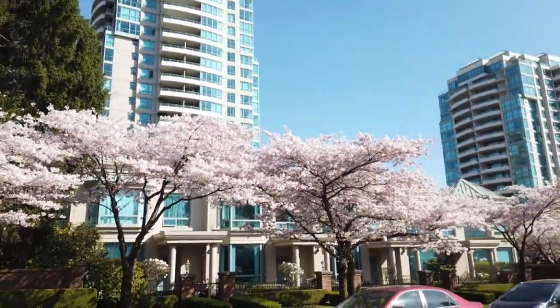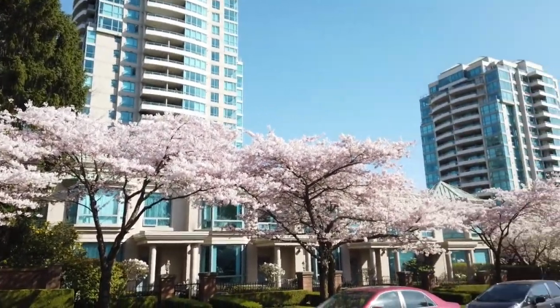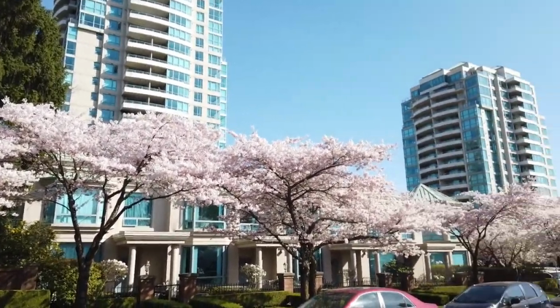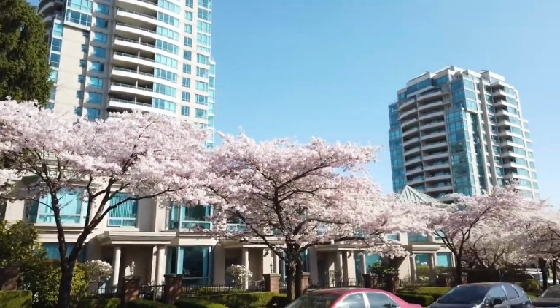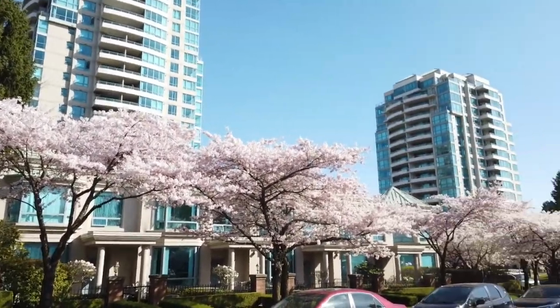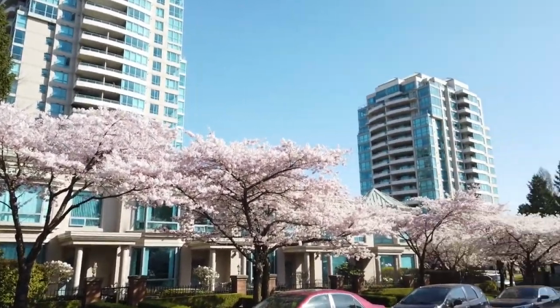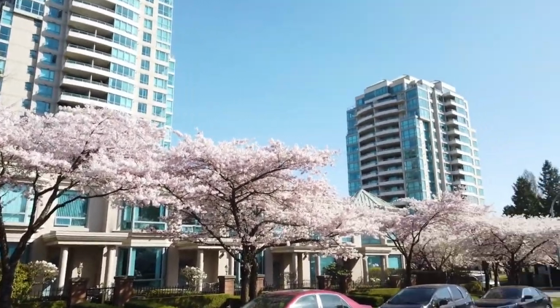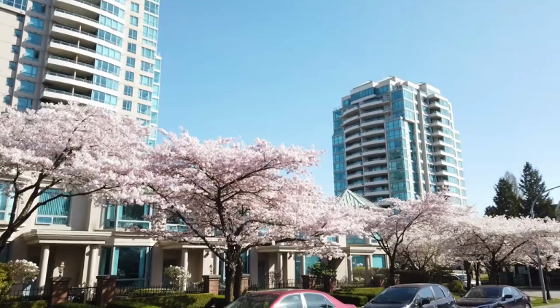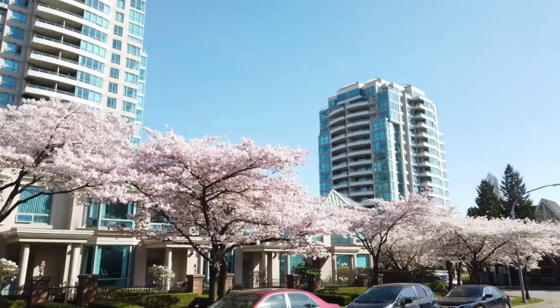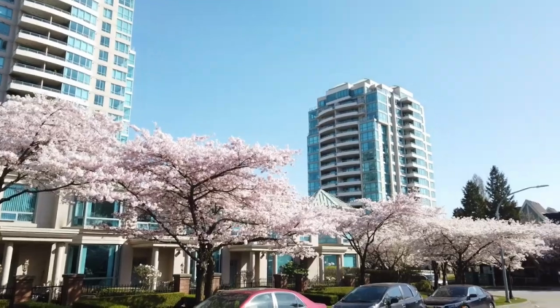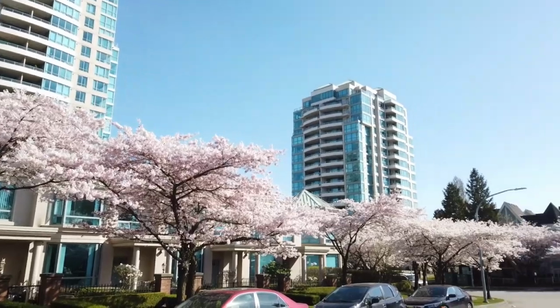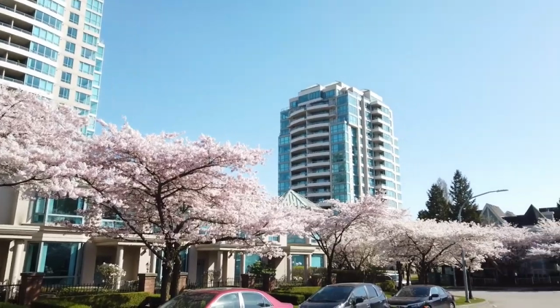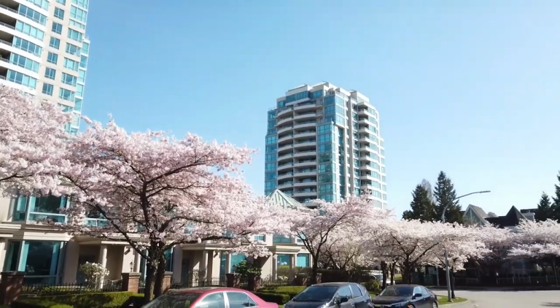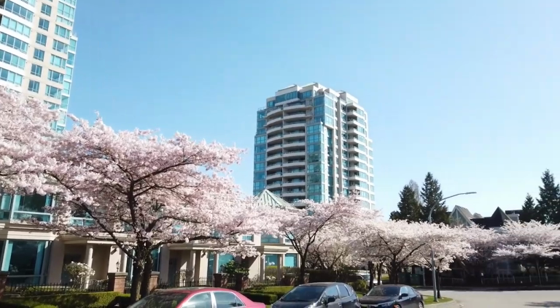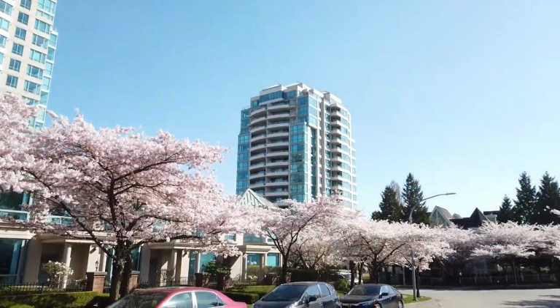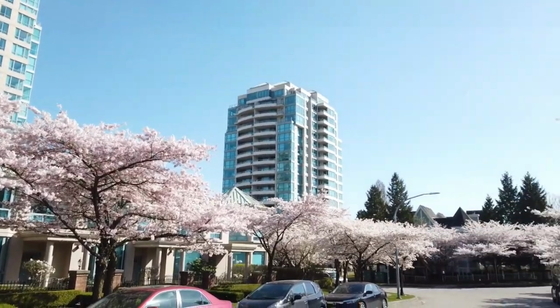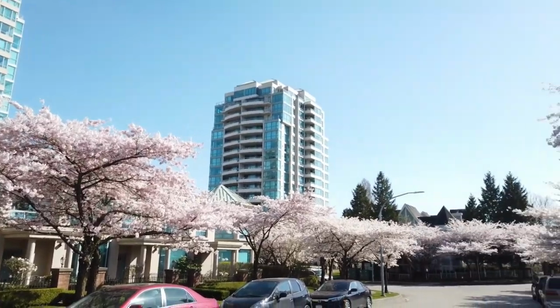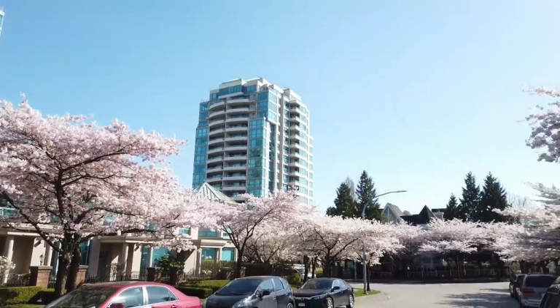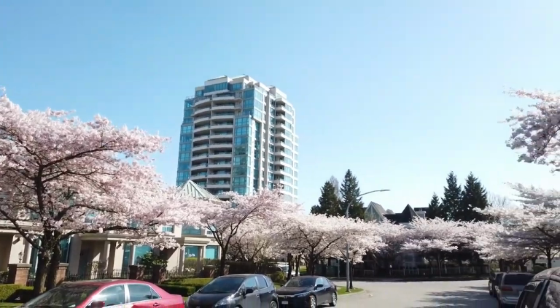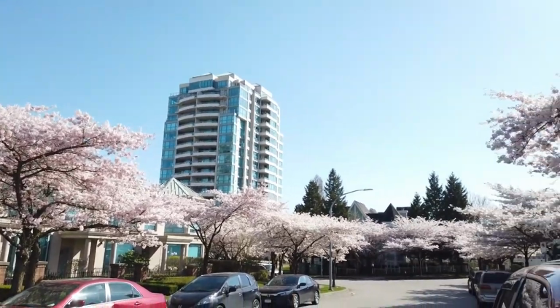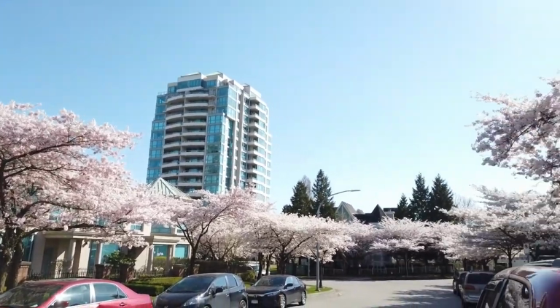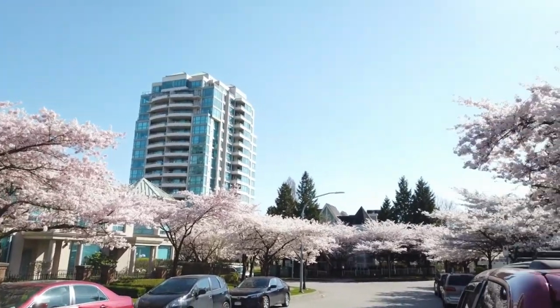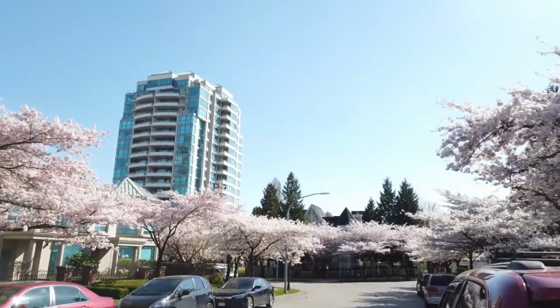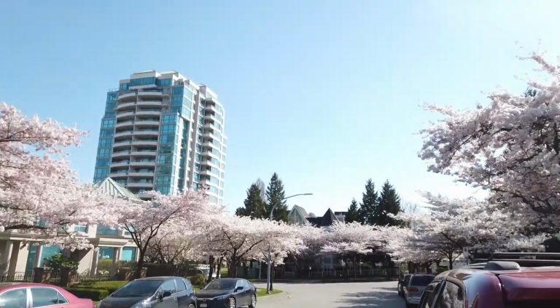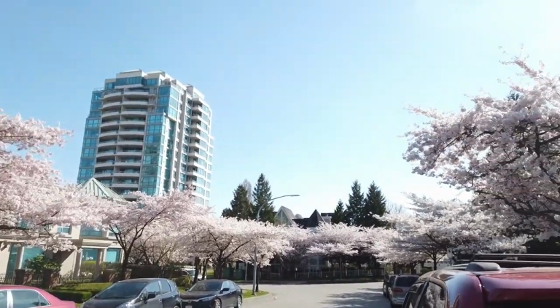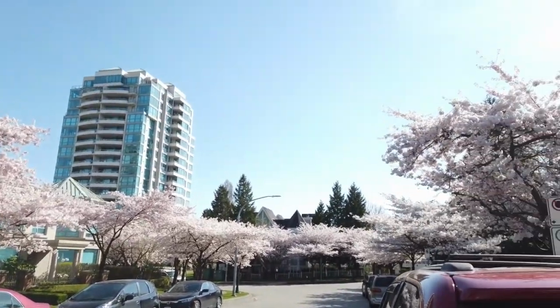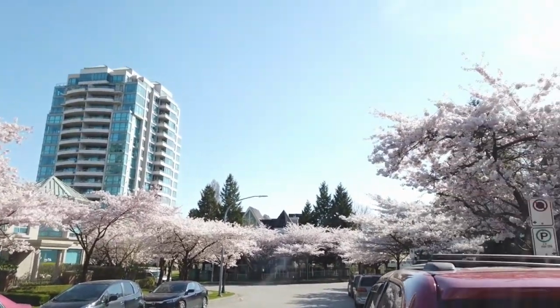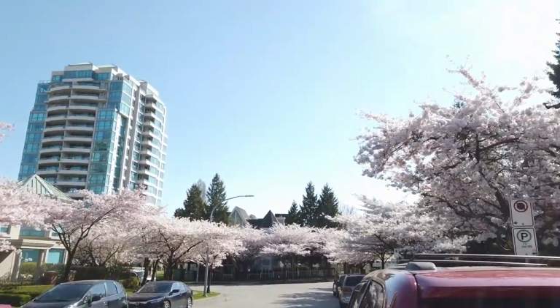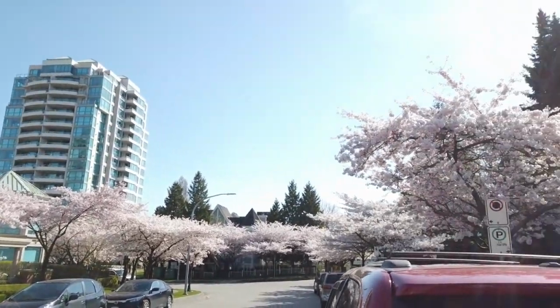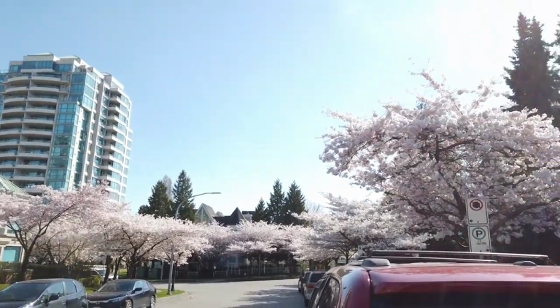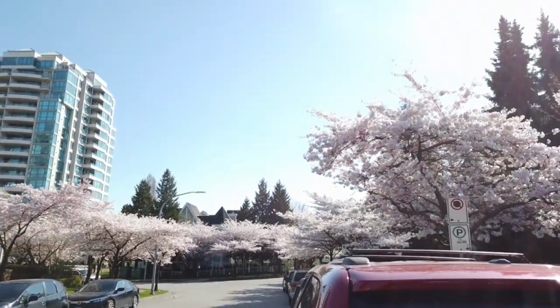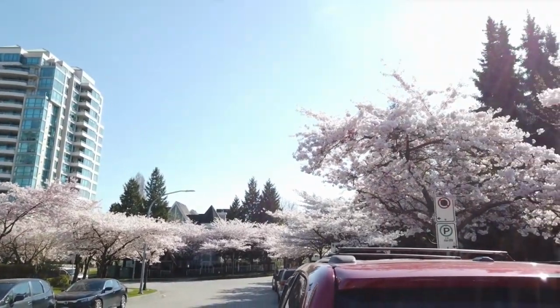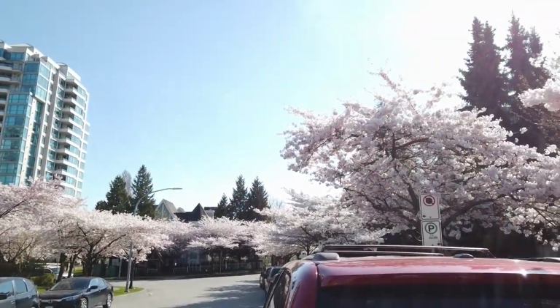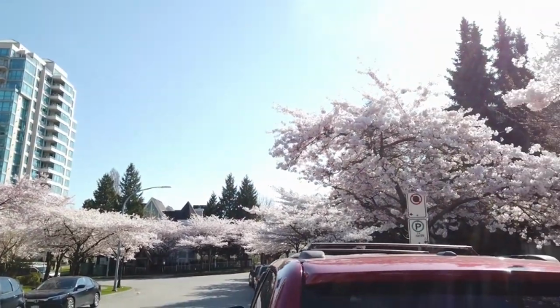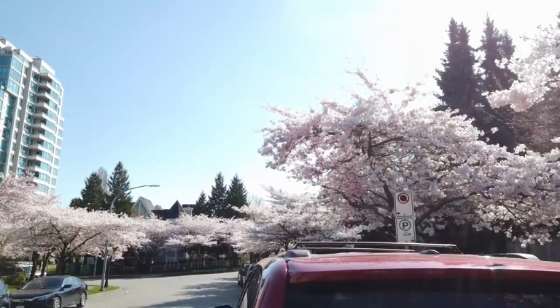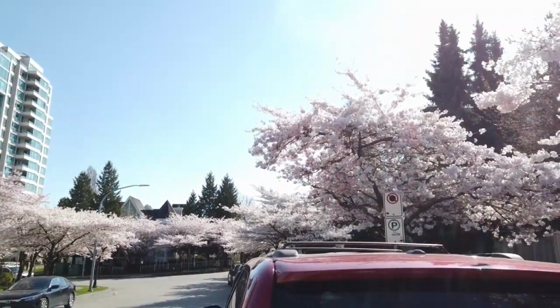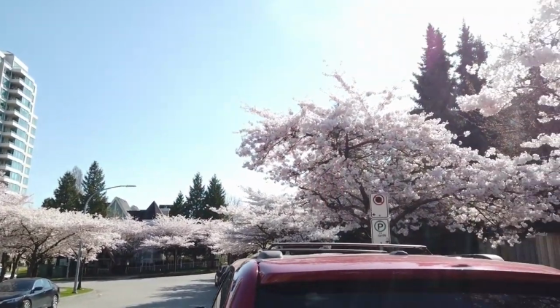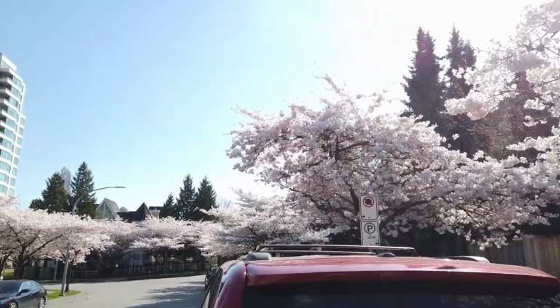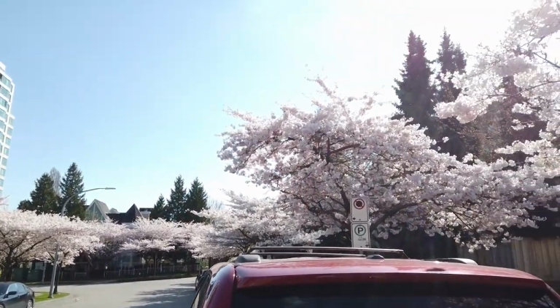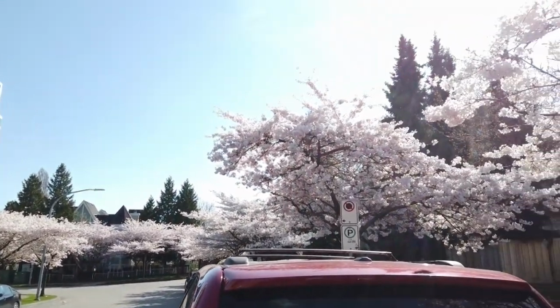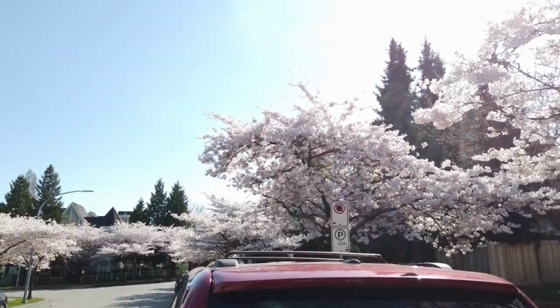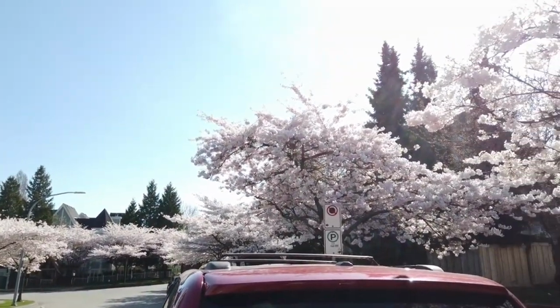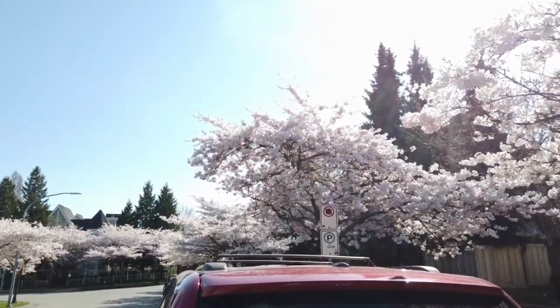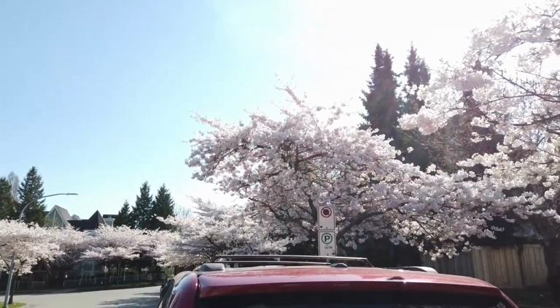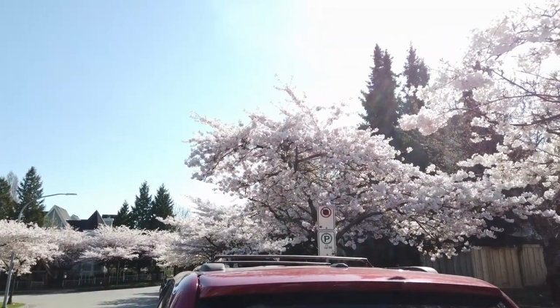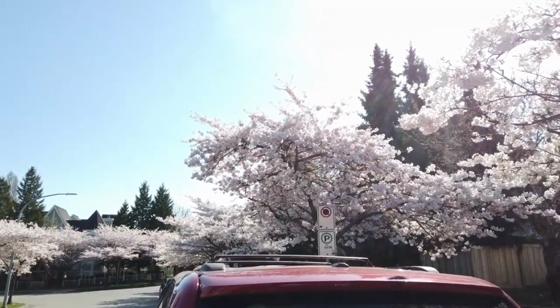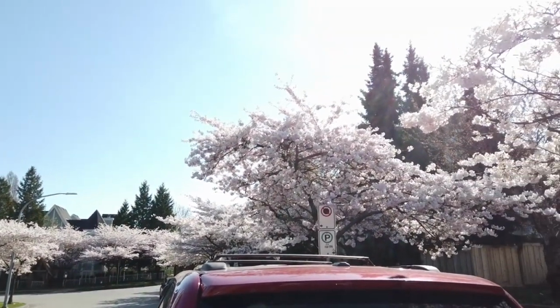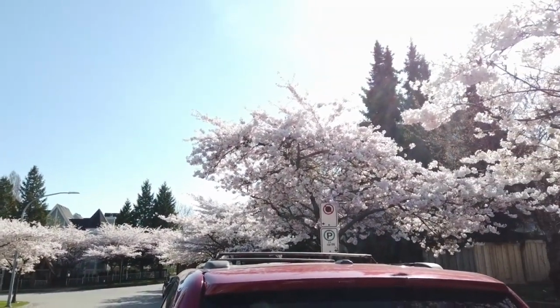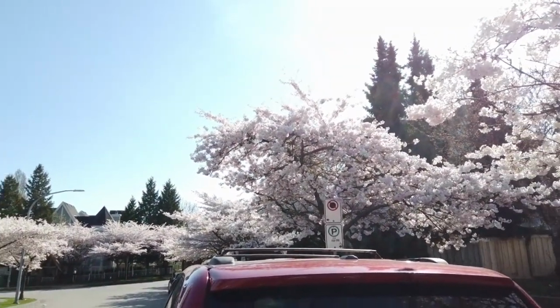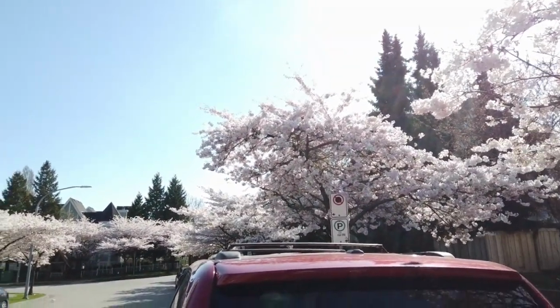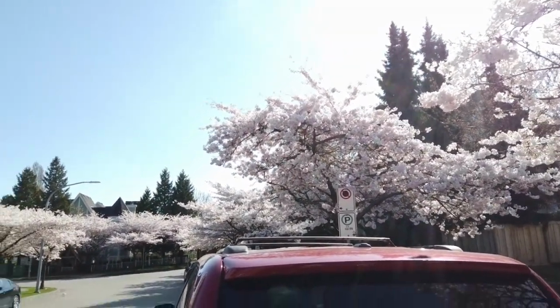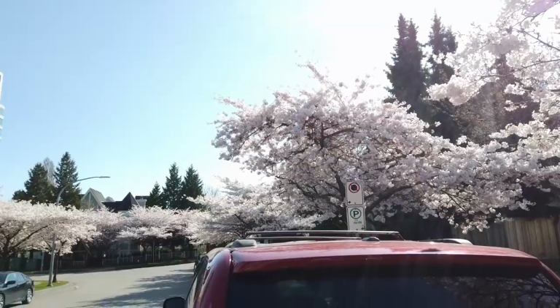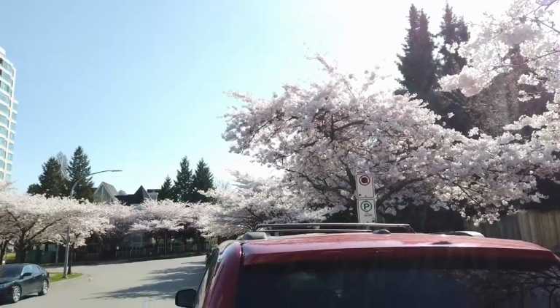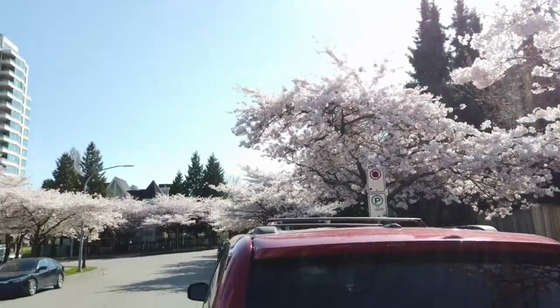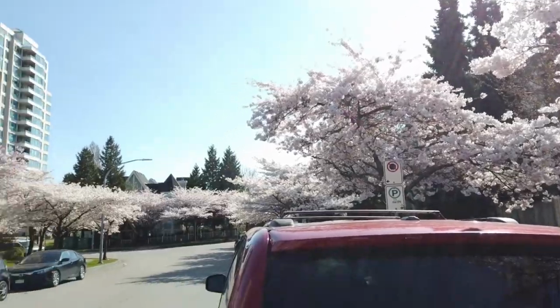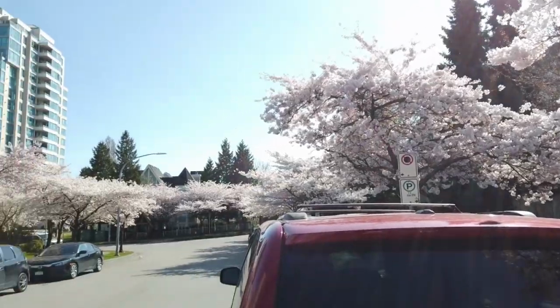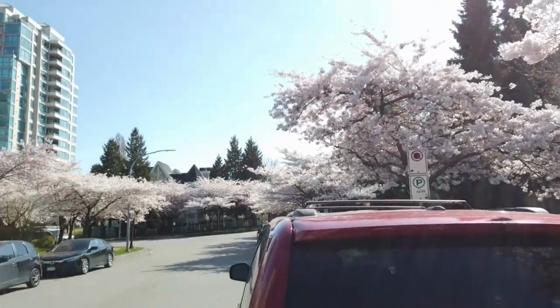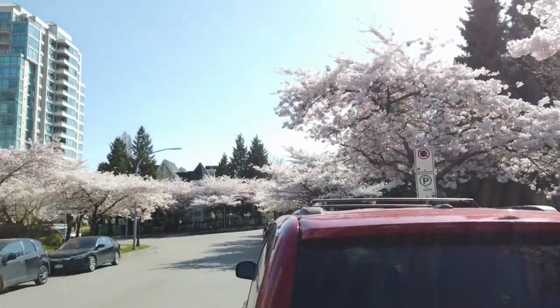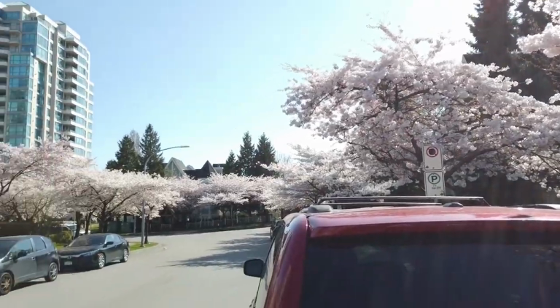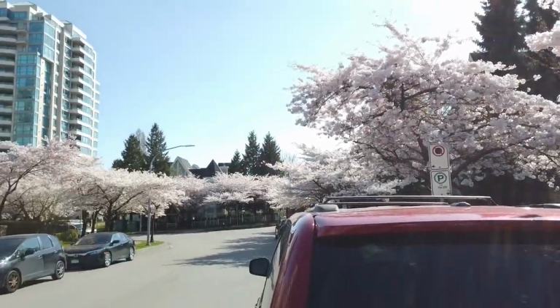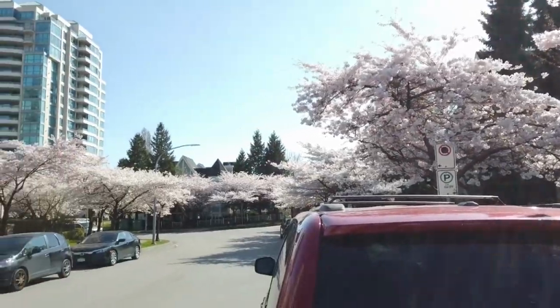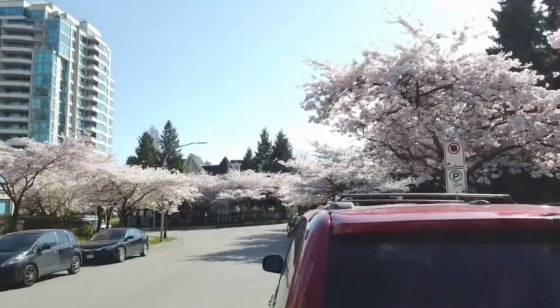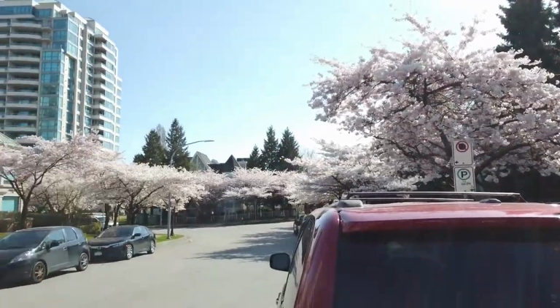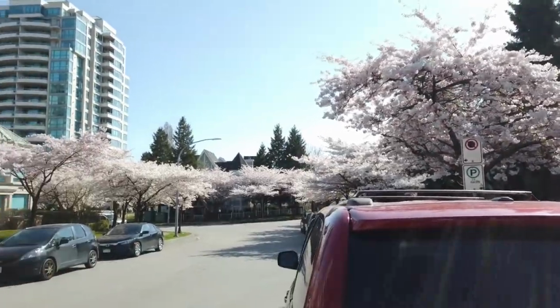I should be out doing some more filming. It won't take long — these petals will be on the ground. I'll have to show you that too.